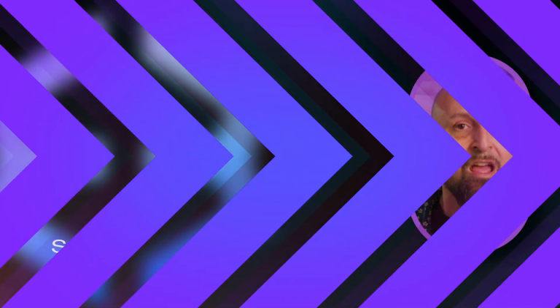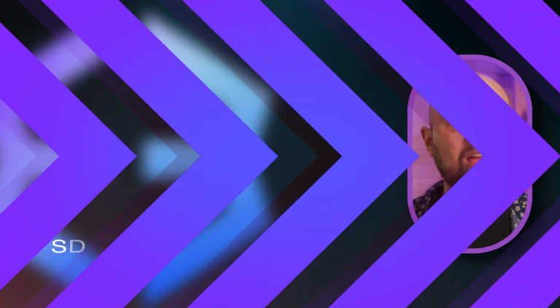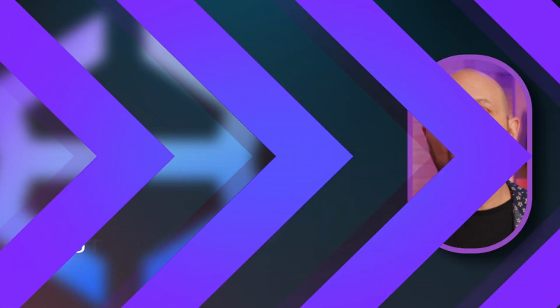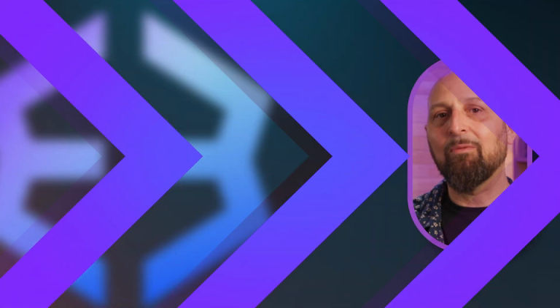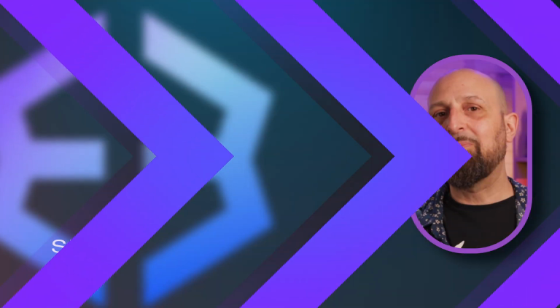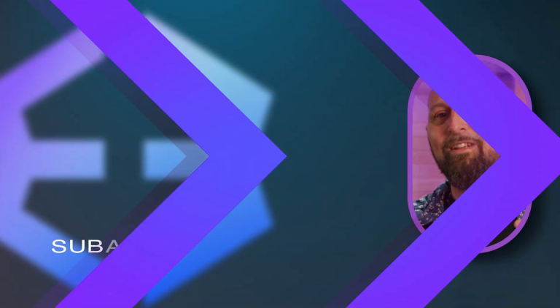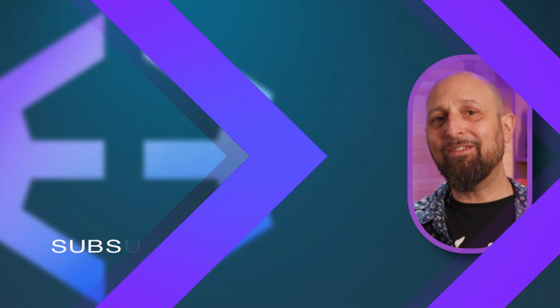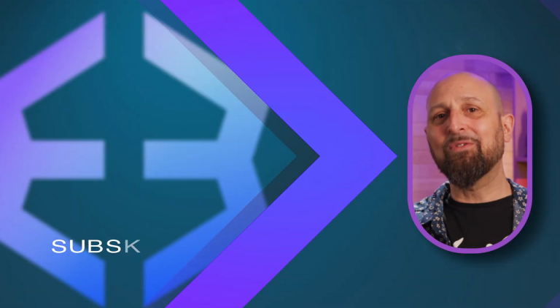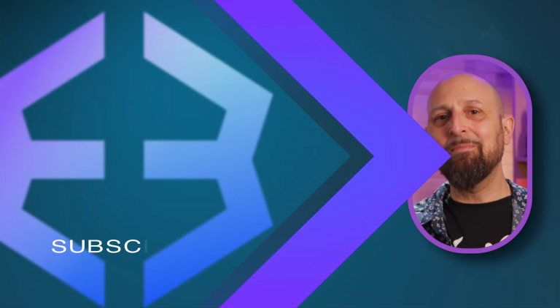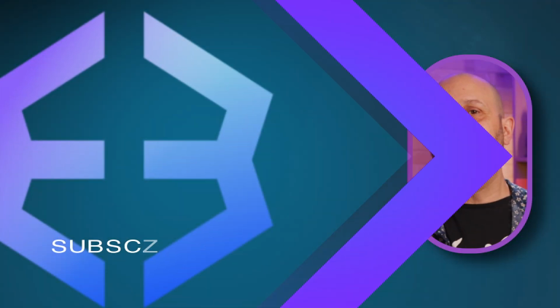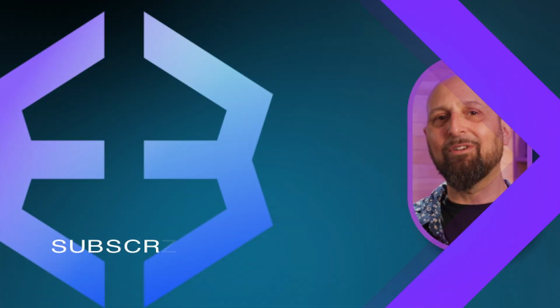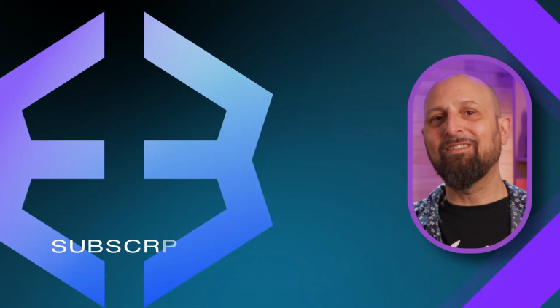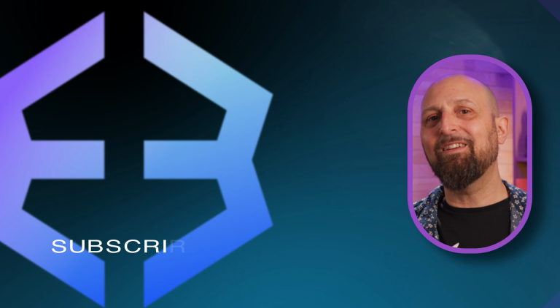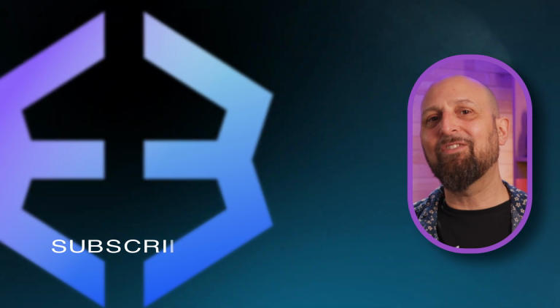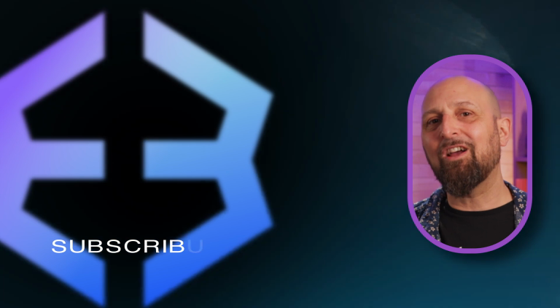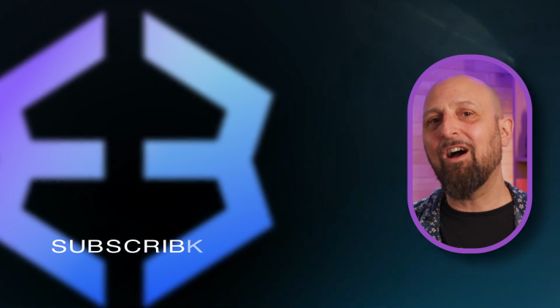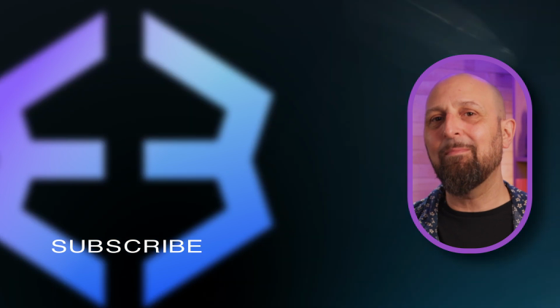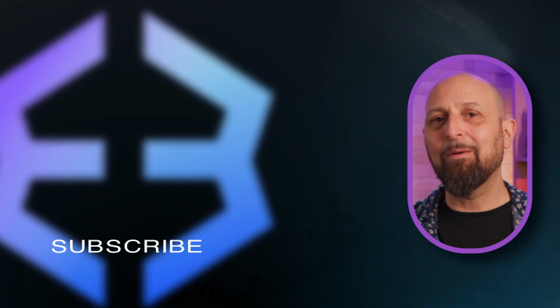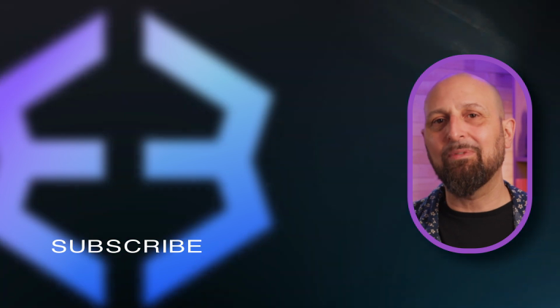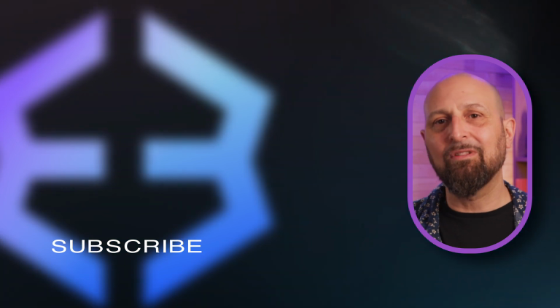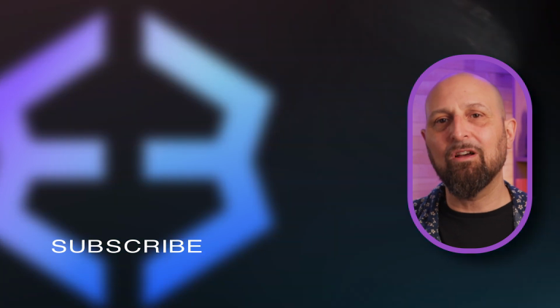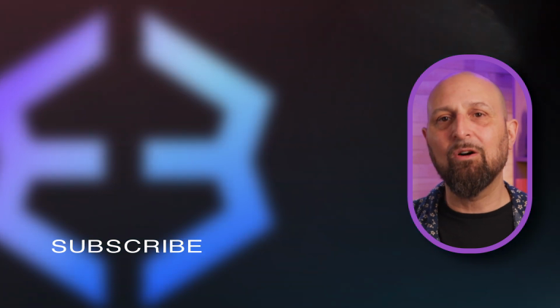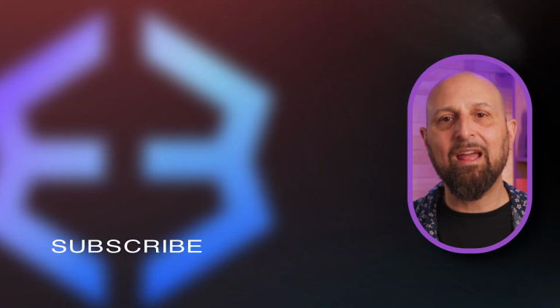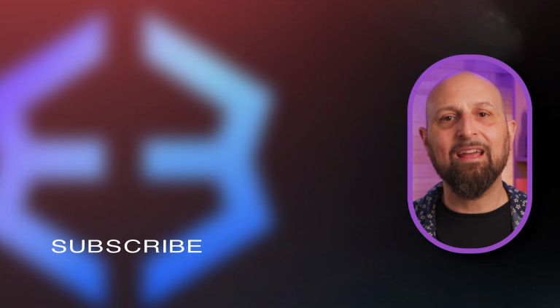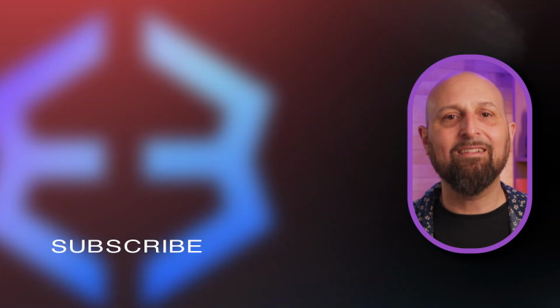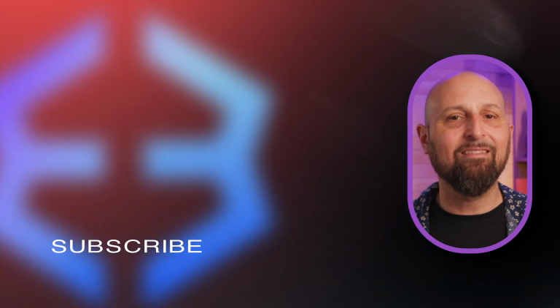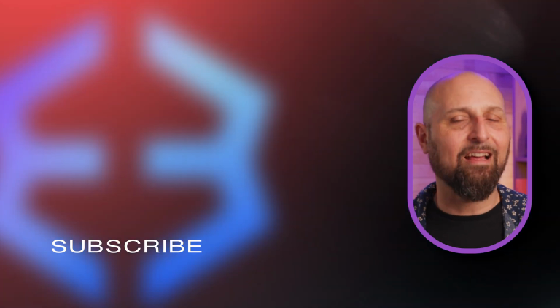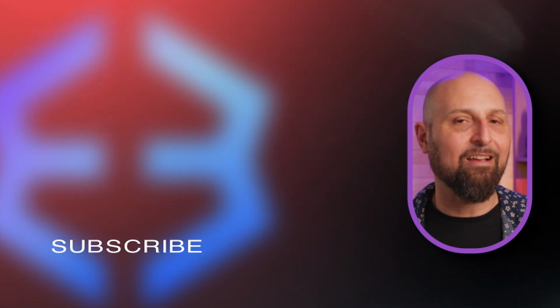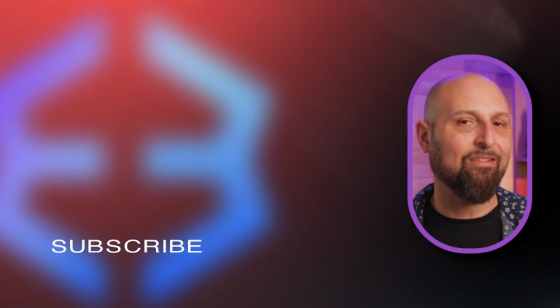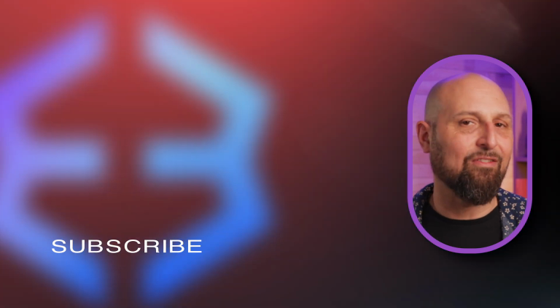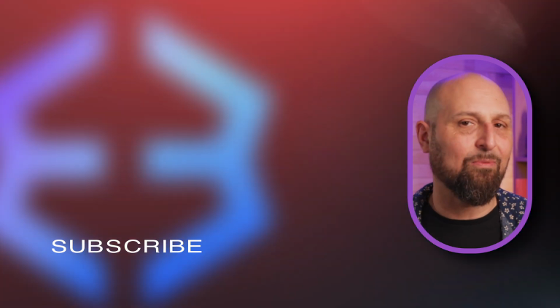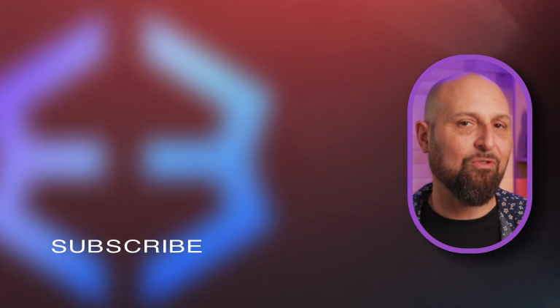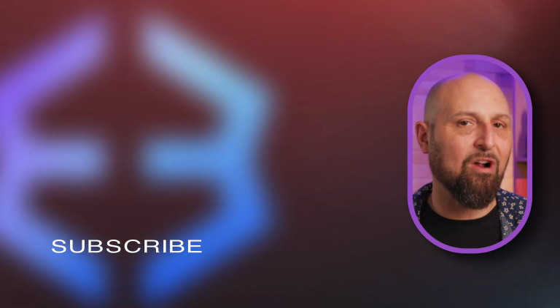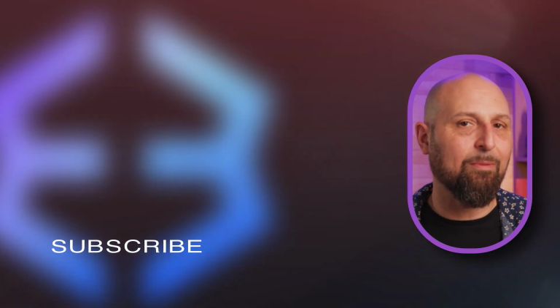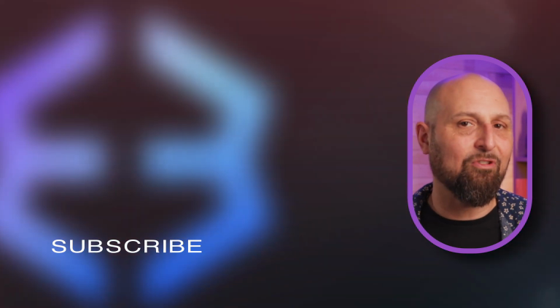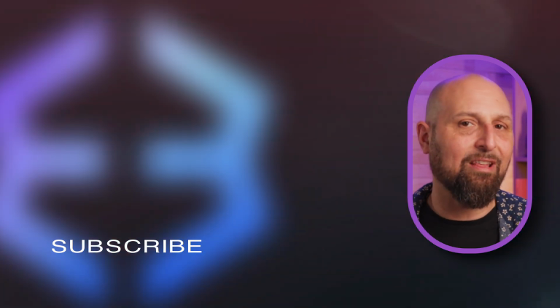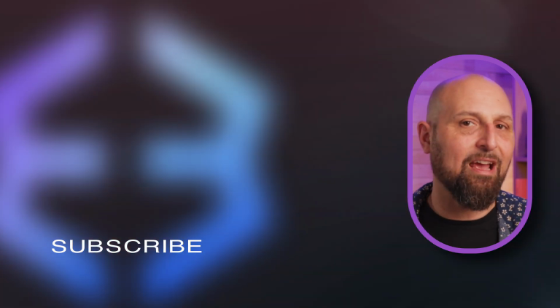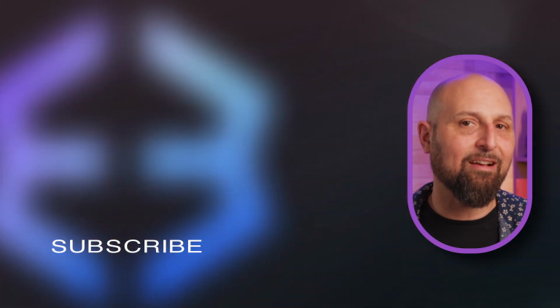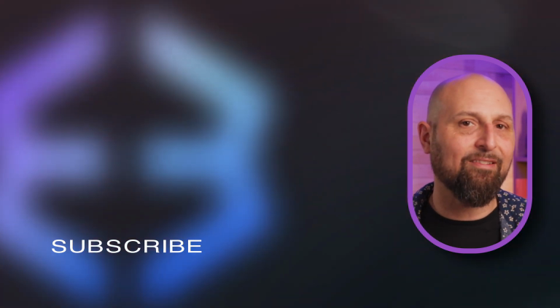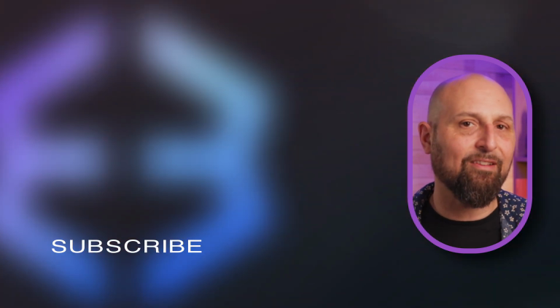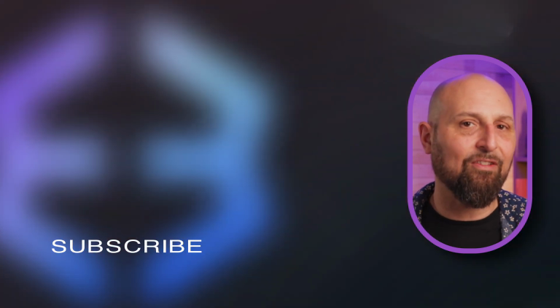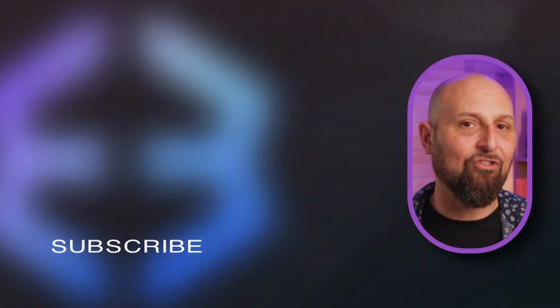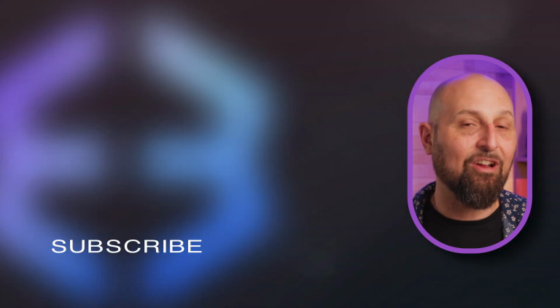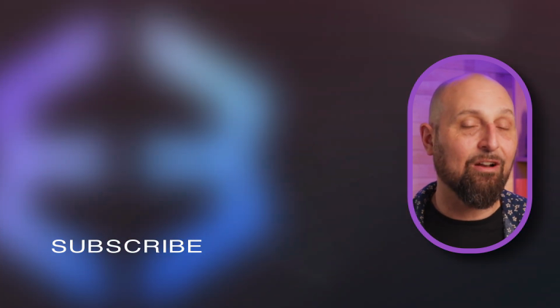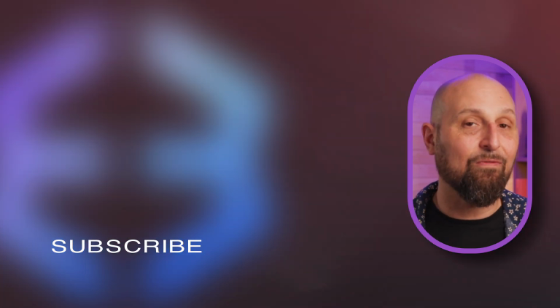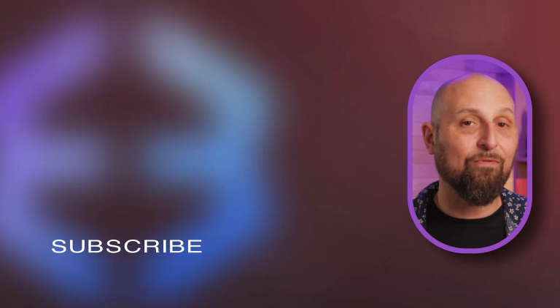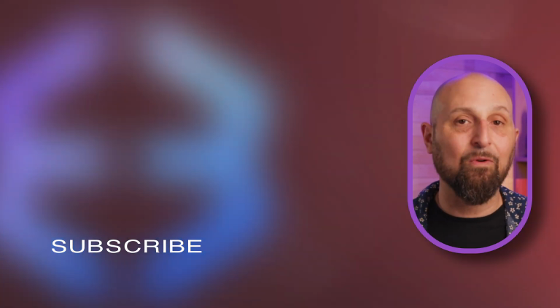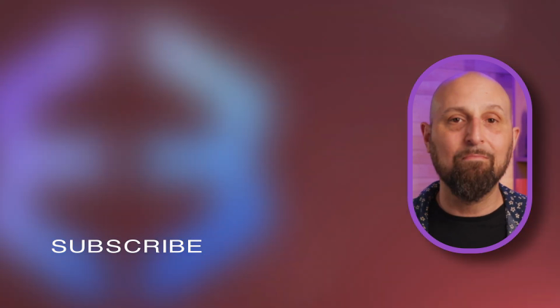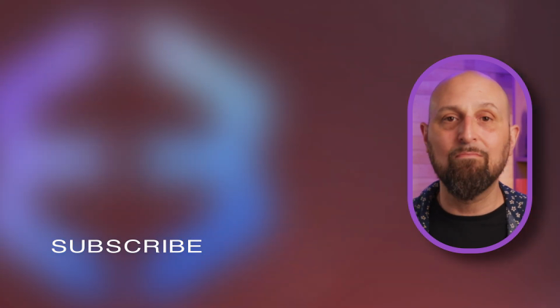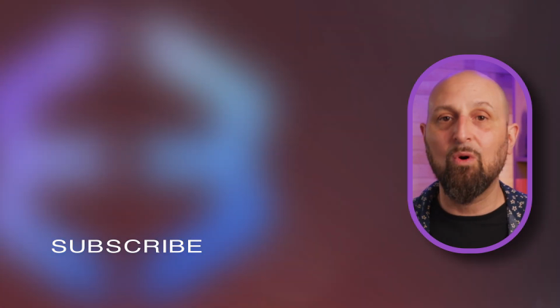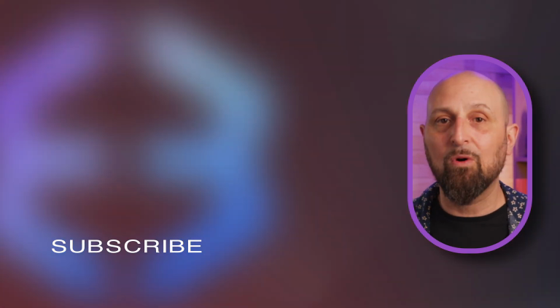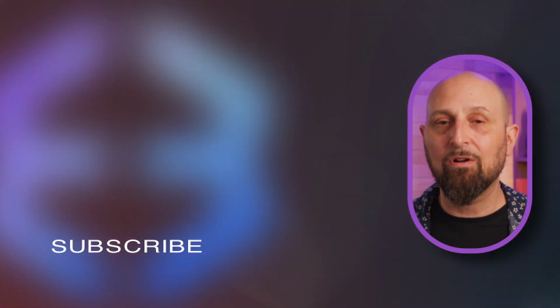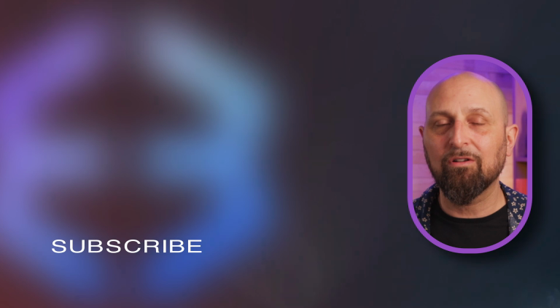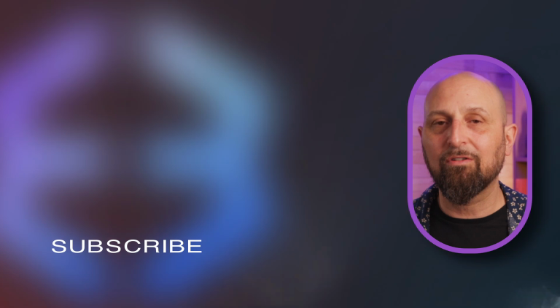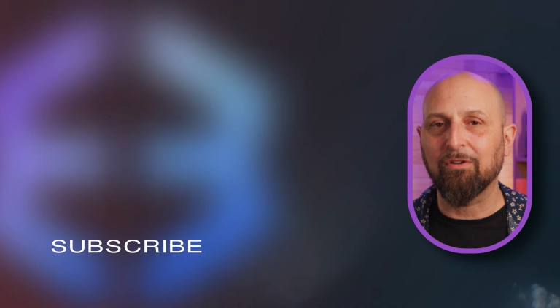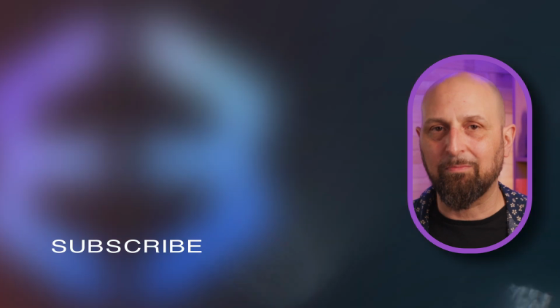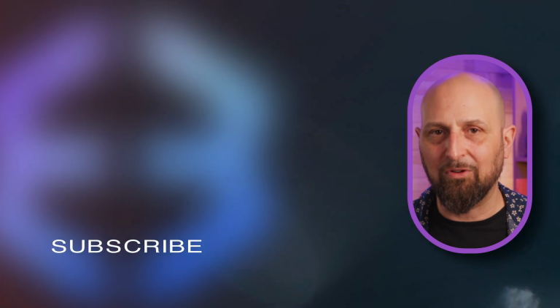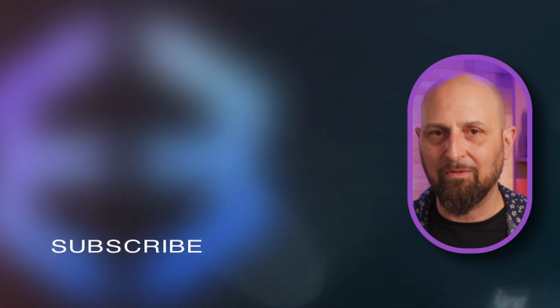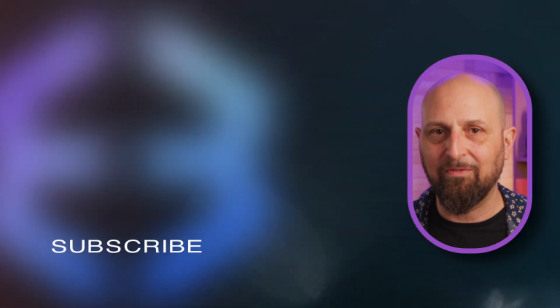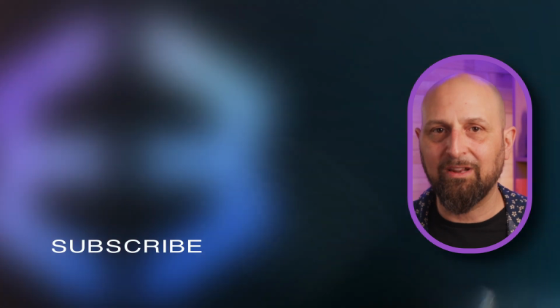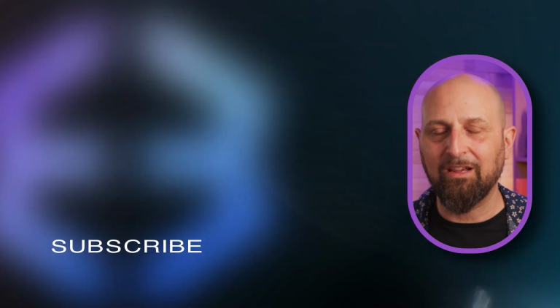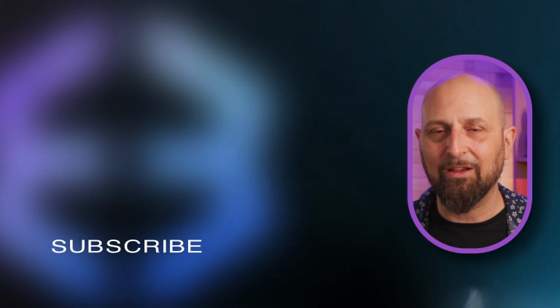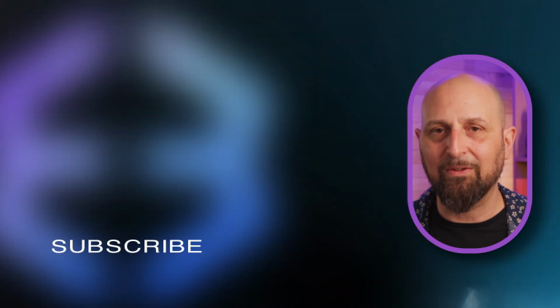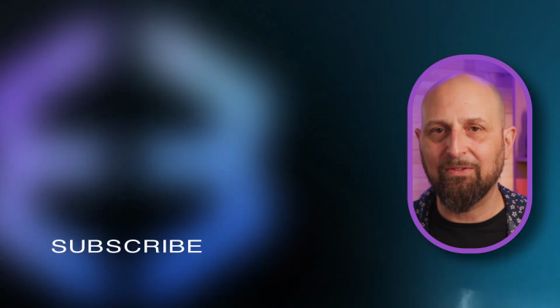Now, please remember to leave a comment below and like and subscribe to the Exodus channel for more crypto videos.